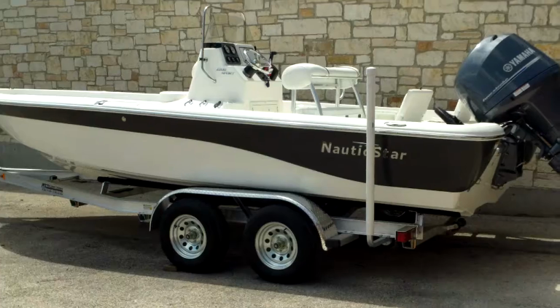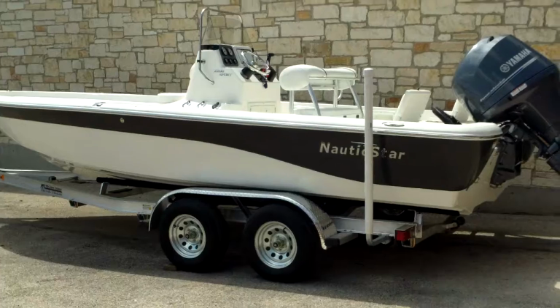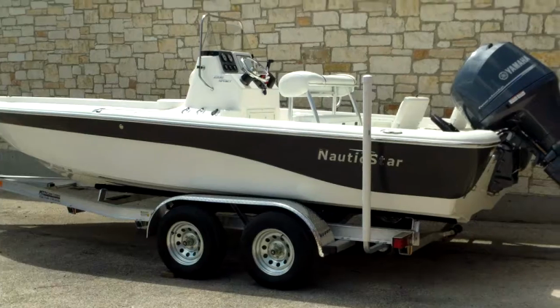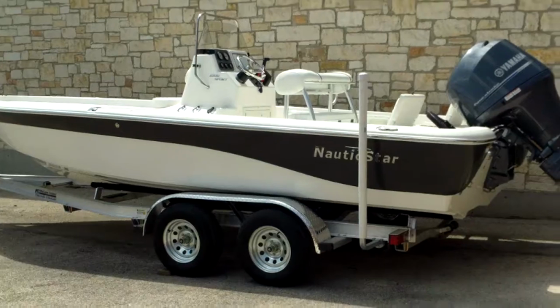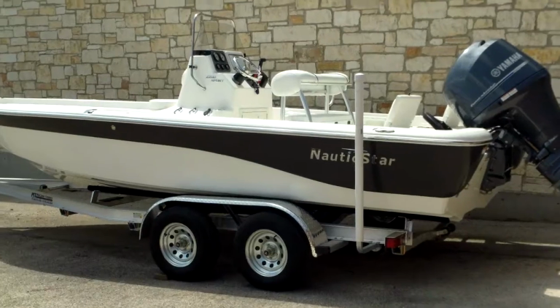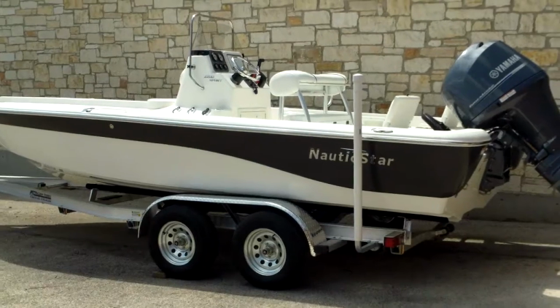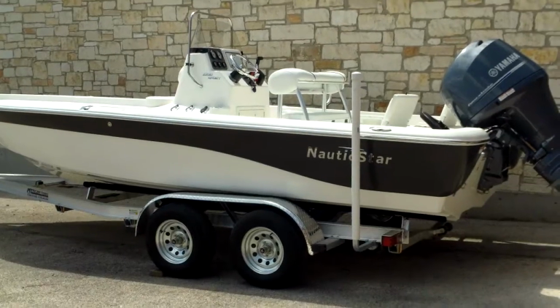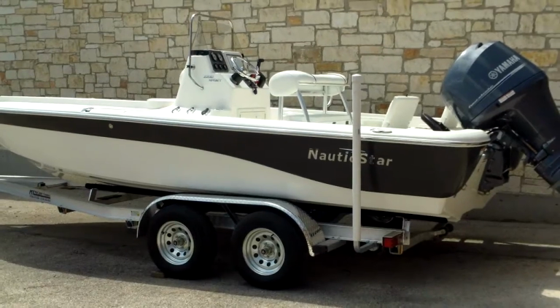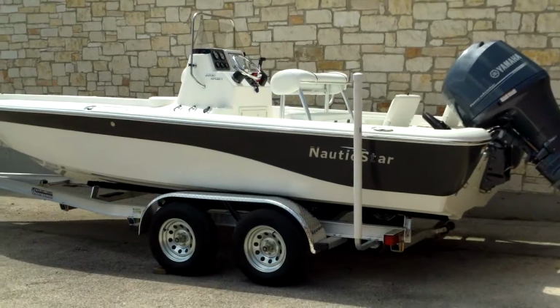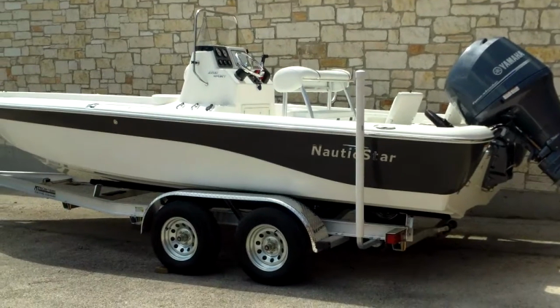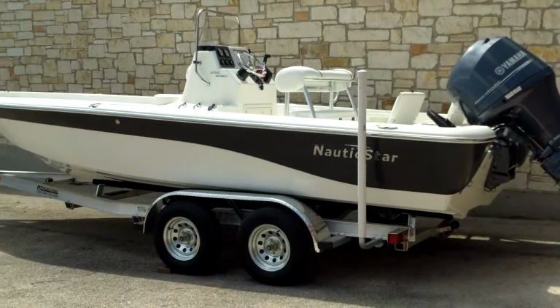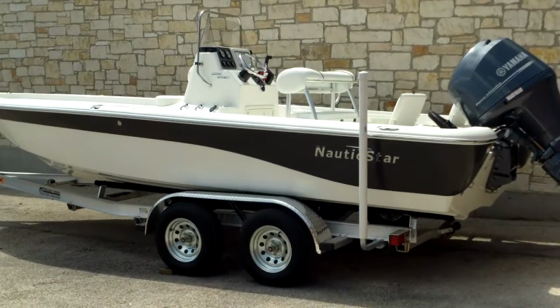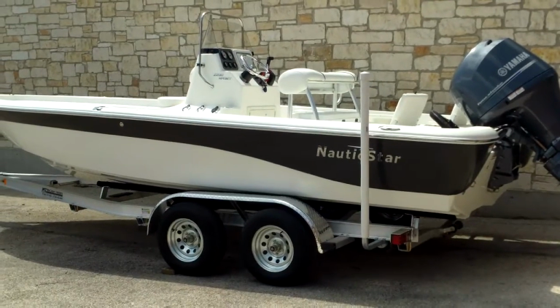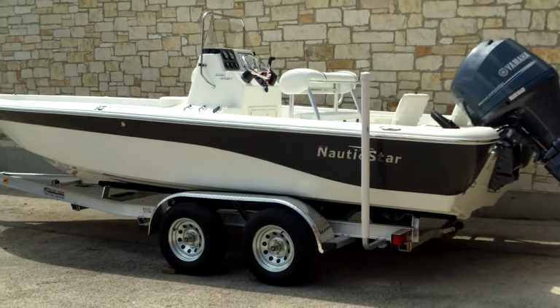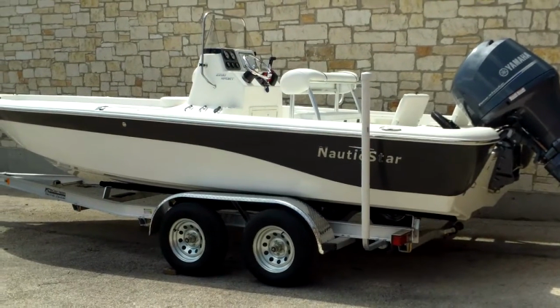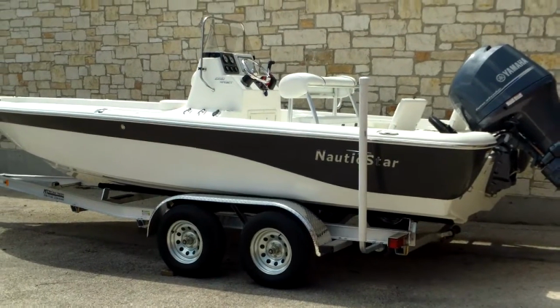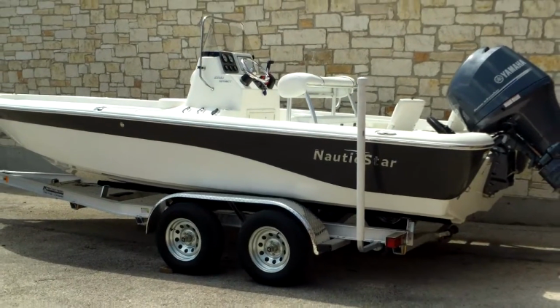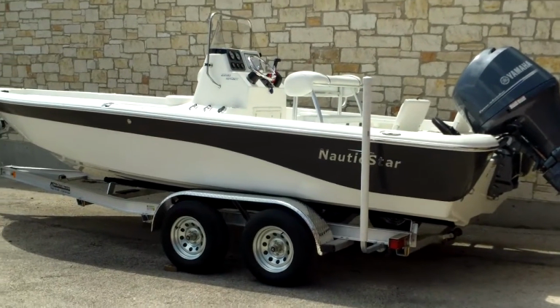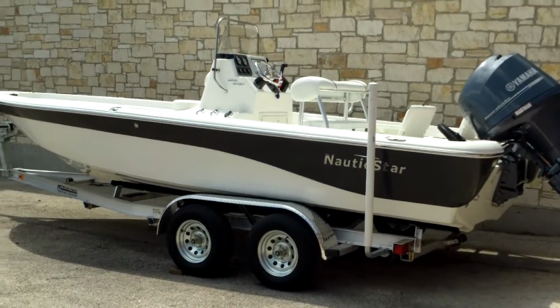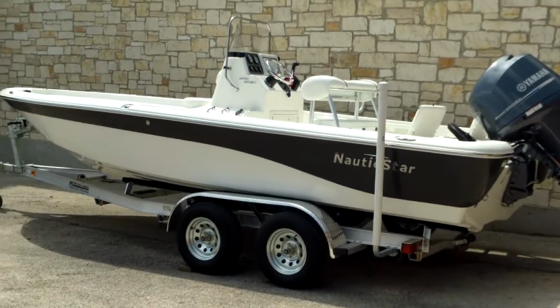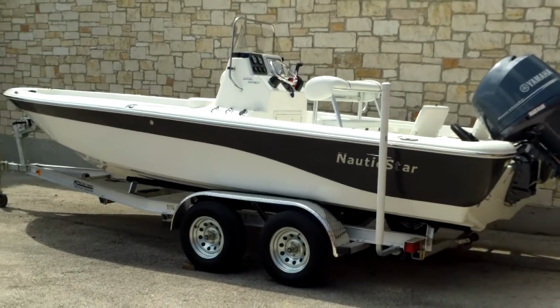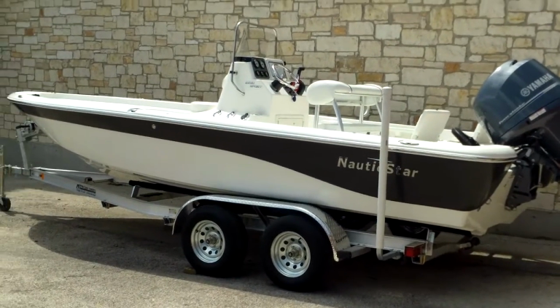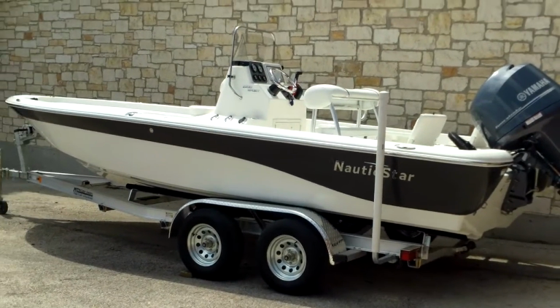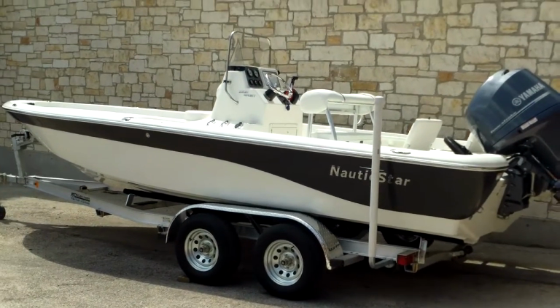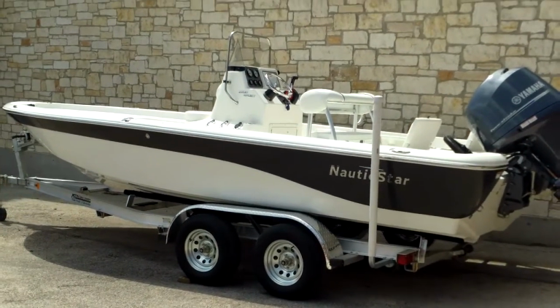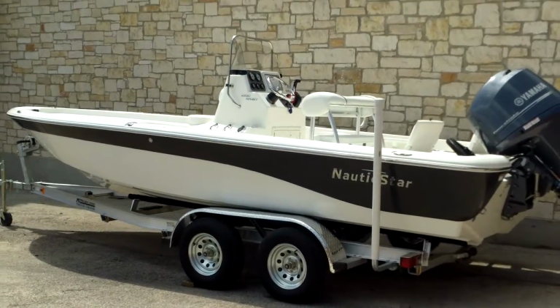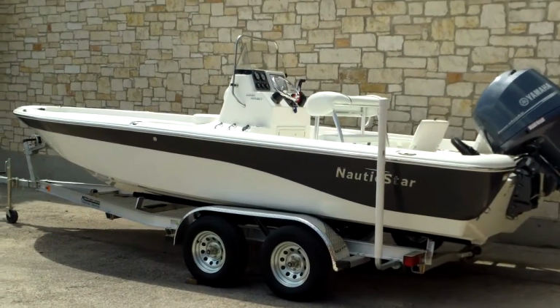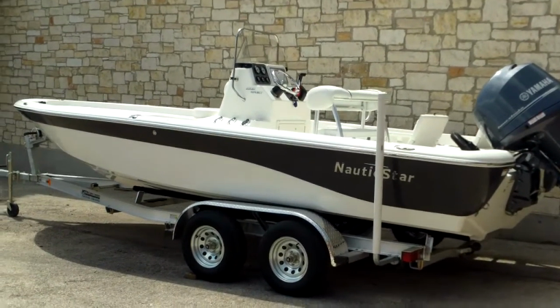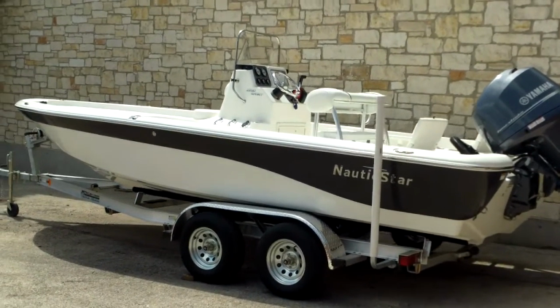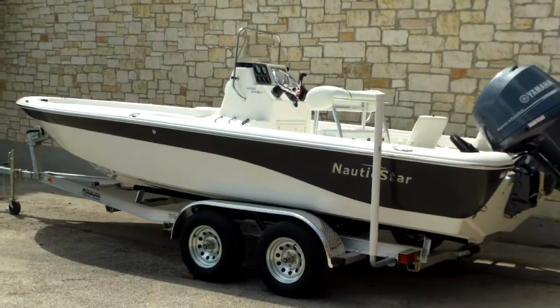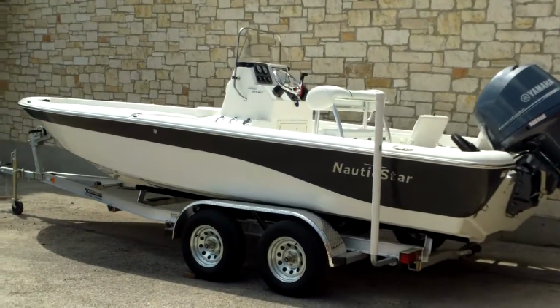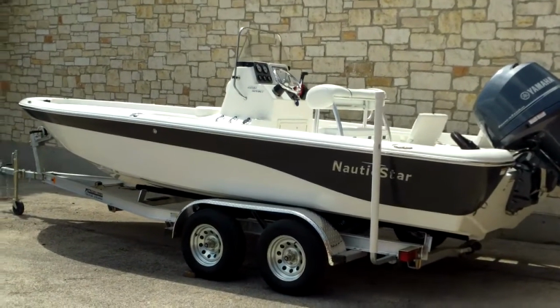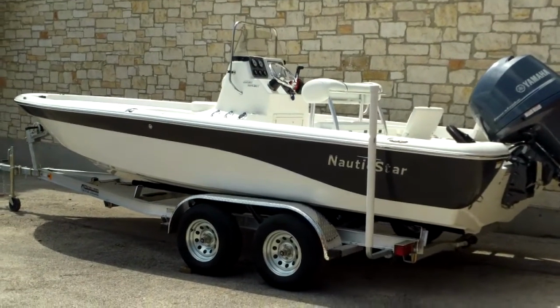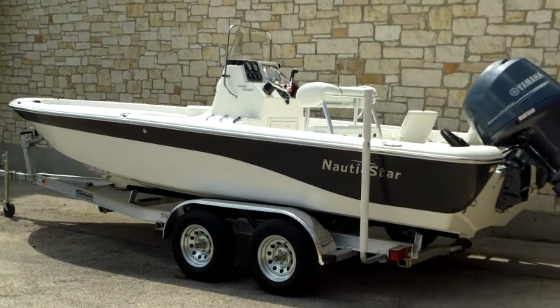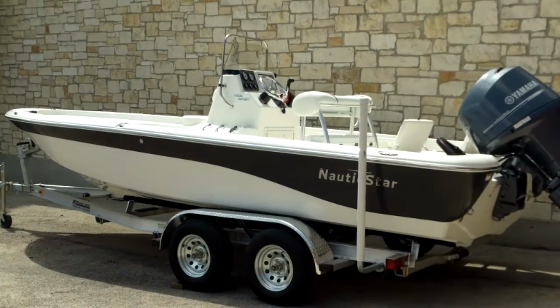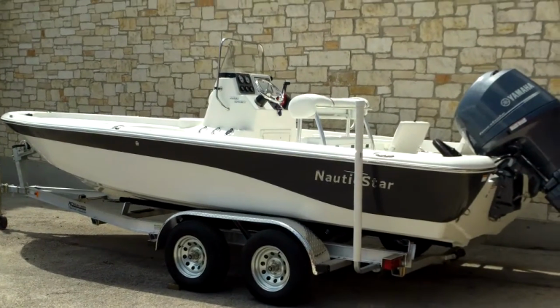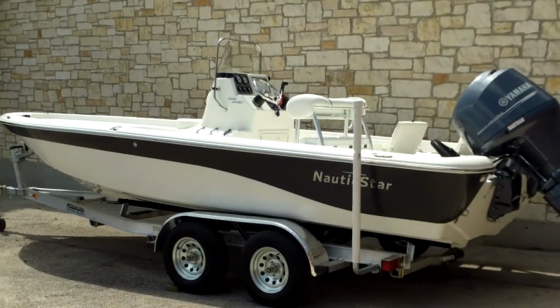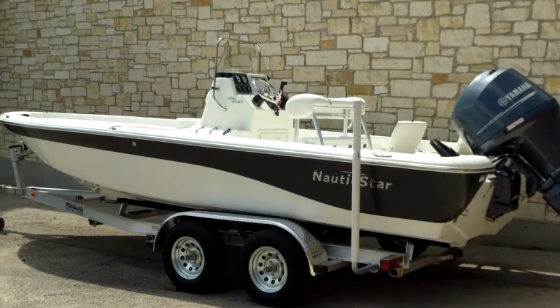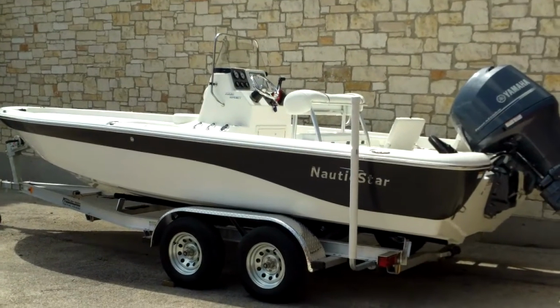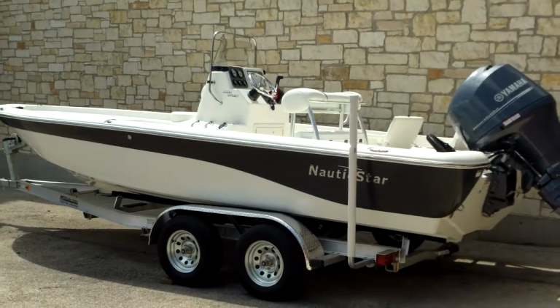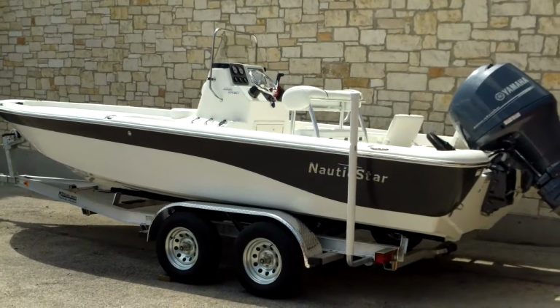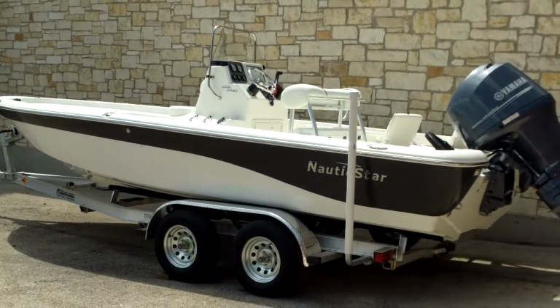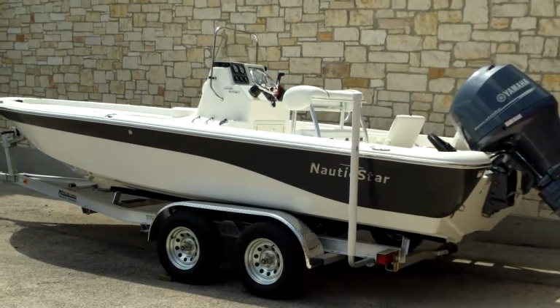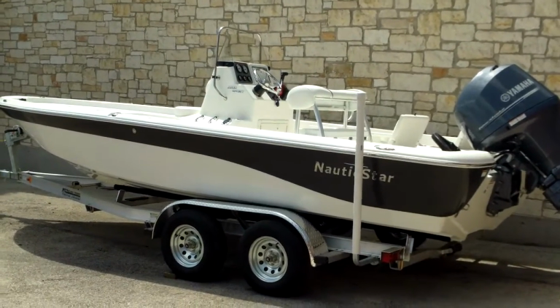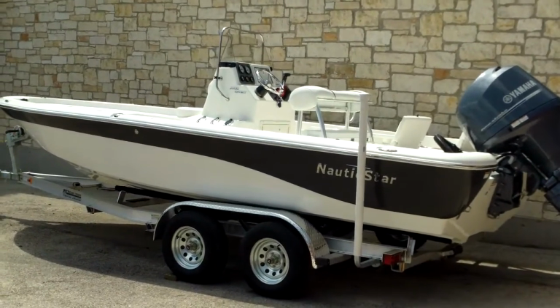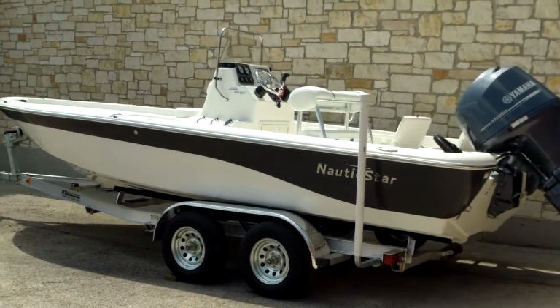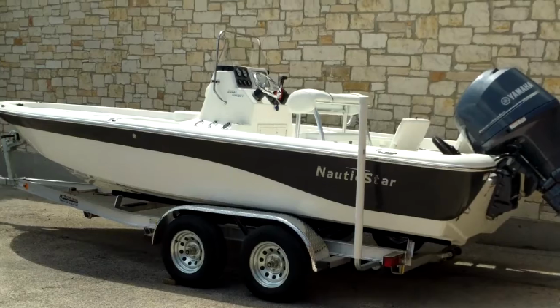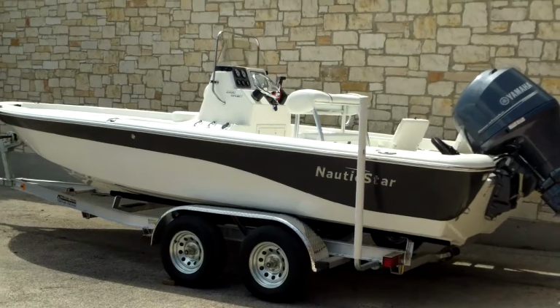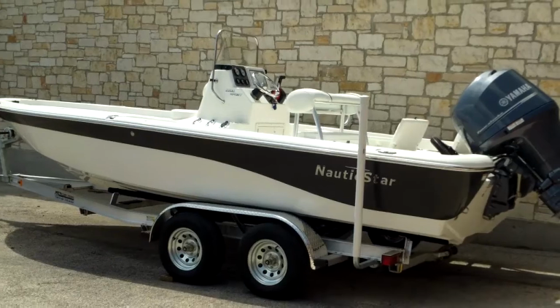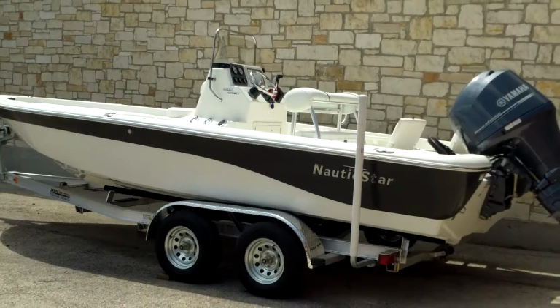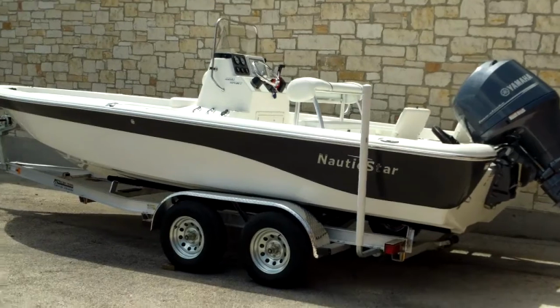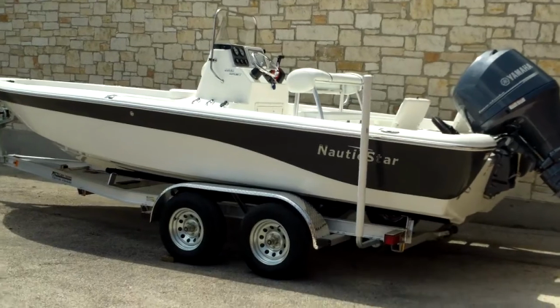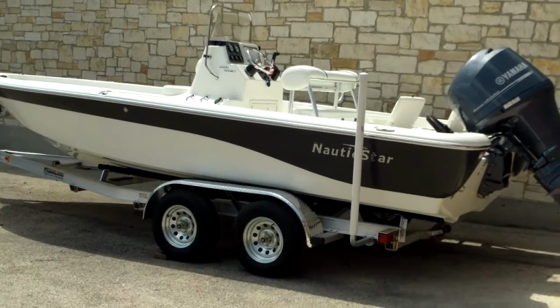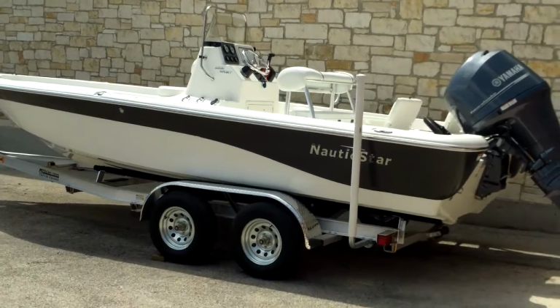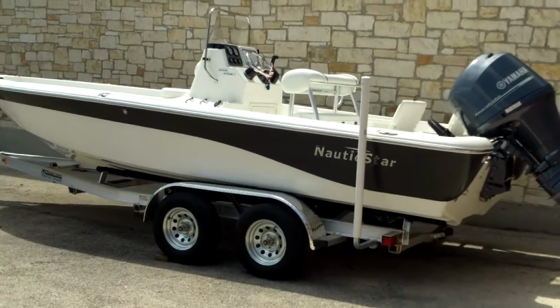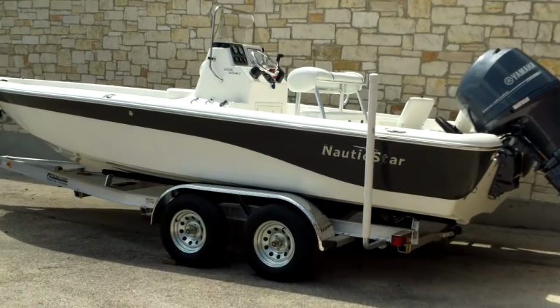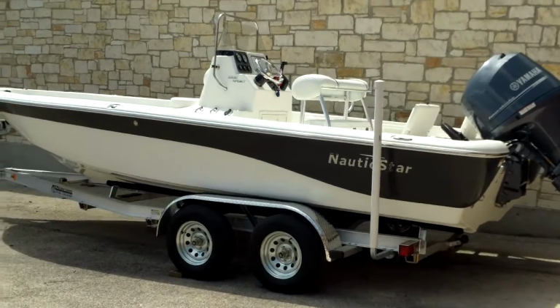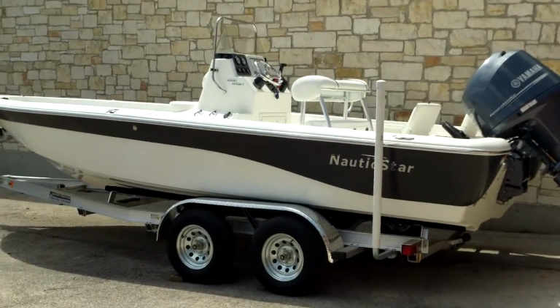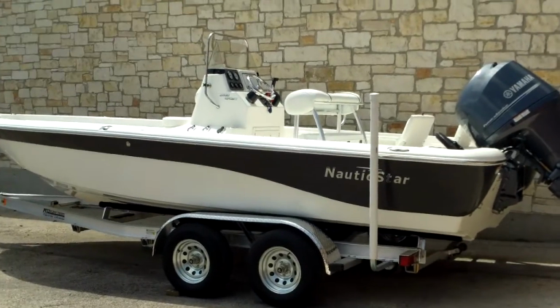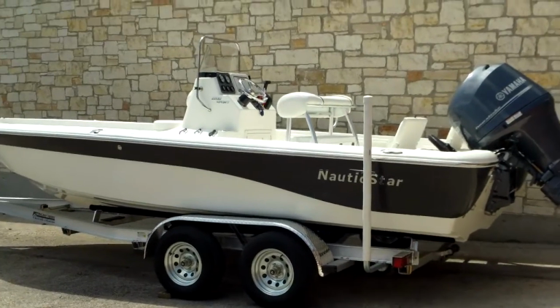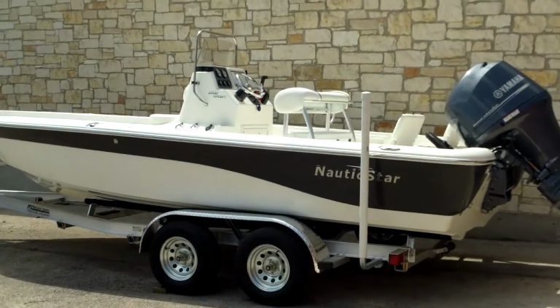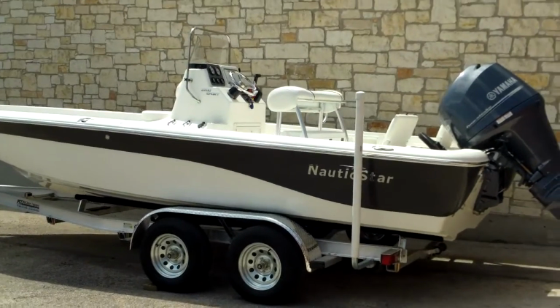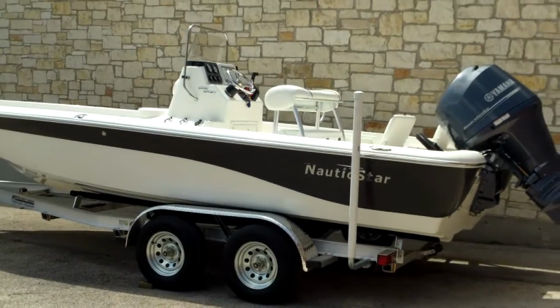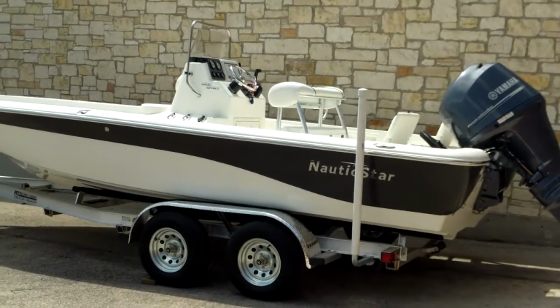Alright folks, Eric here with Austin Boats Motors. I'm here to show you a brand new 2200 Sport Nautic Star. This is a 2014 model.